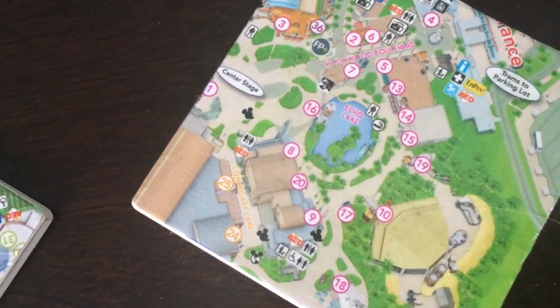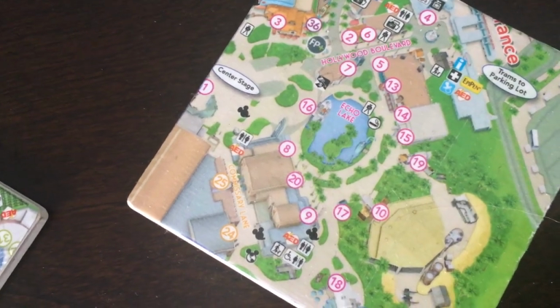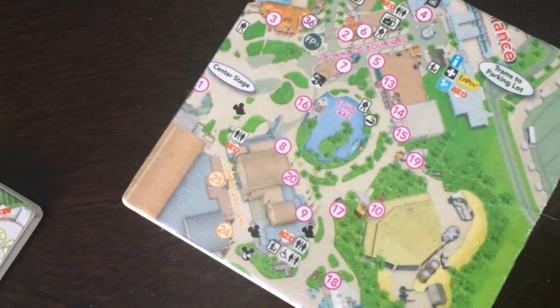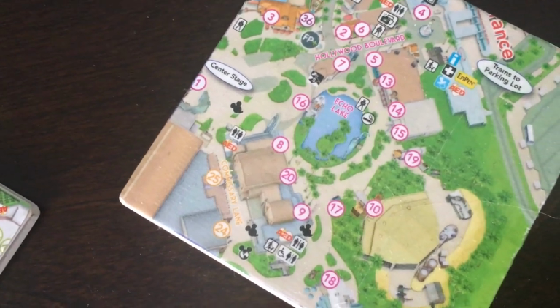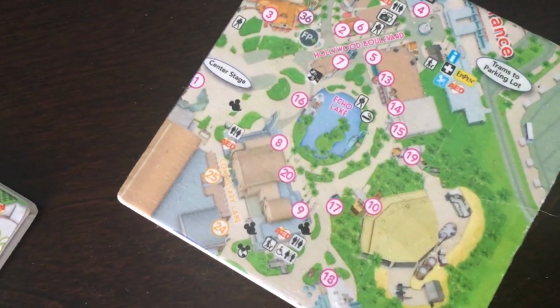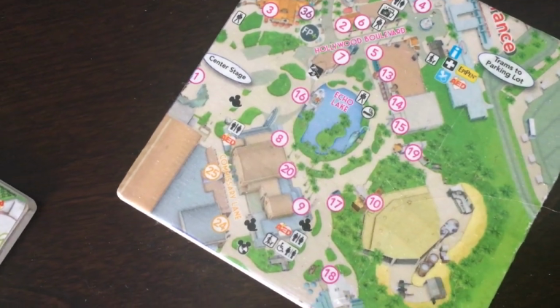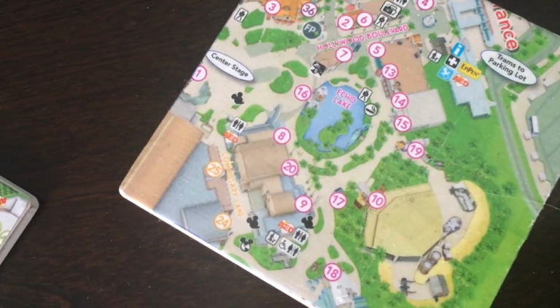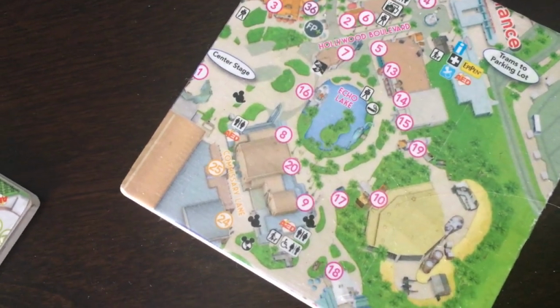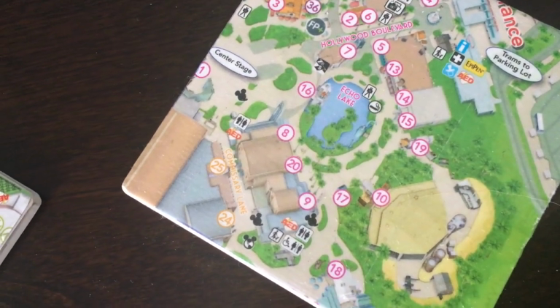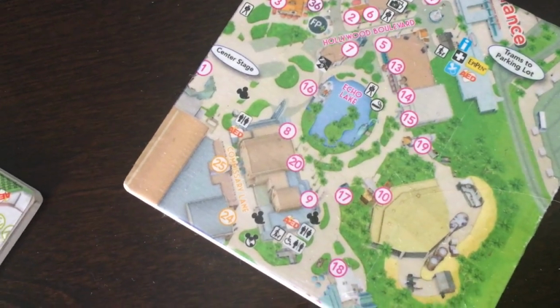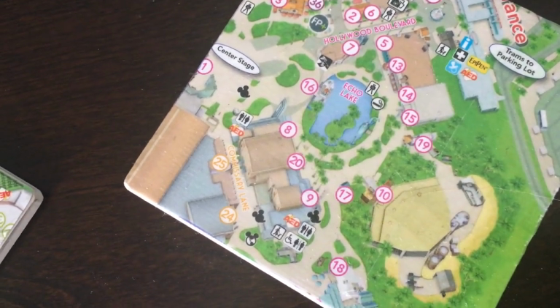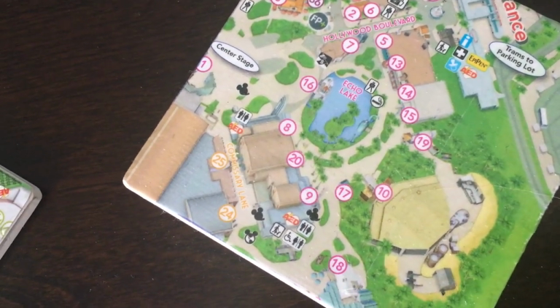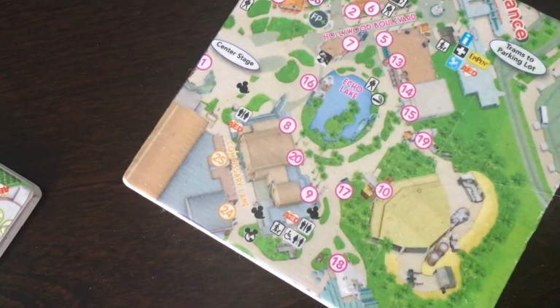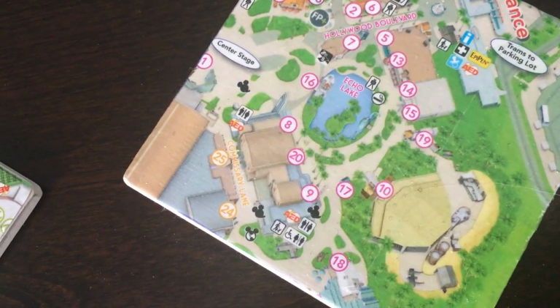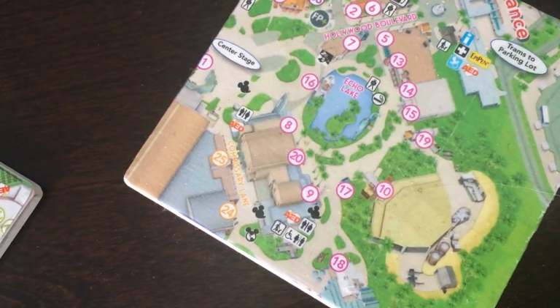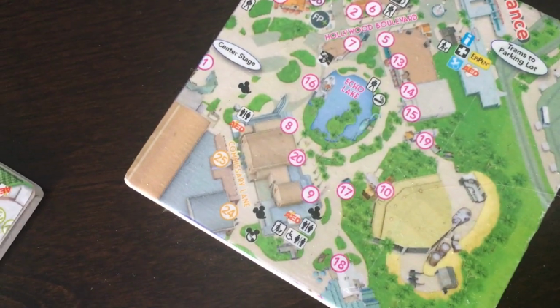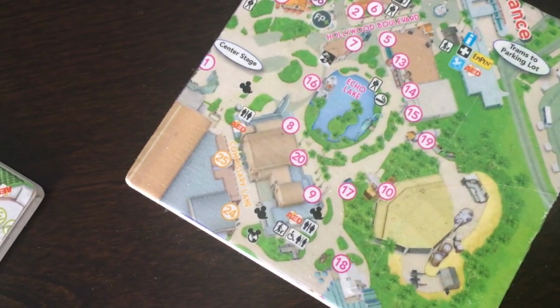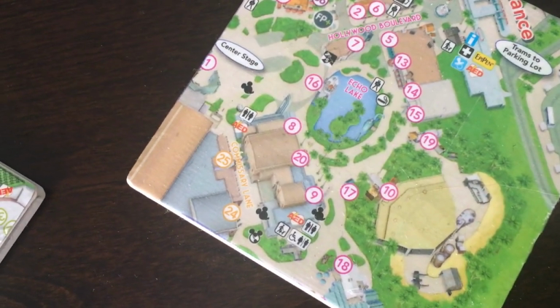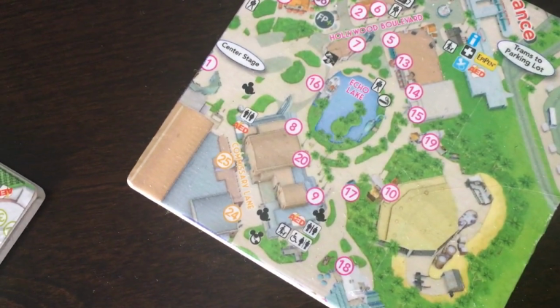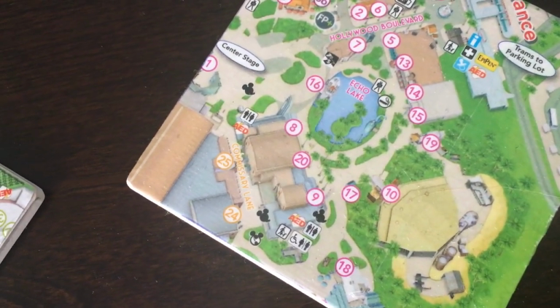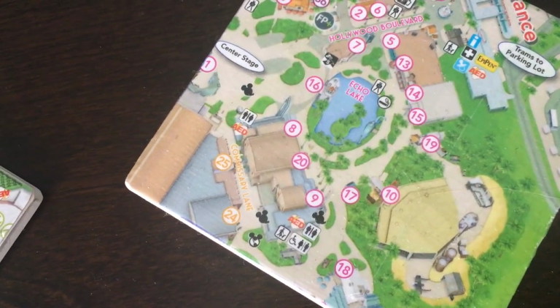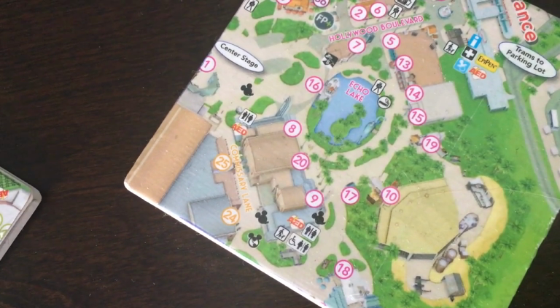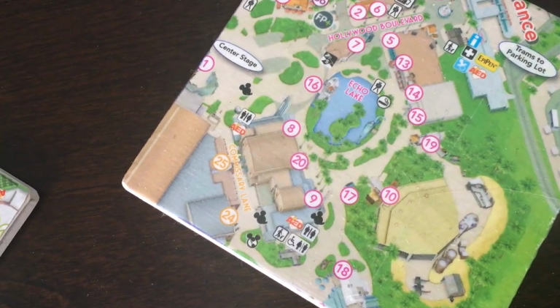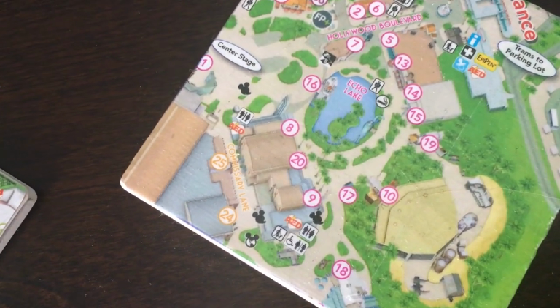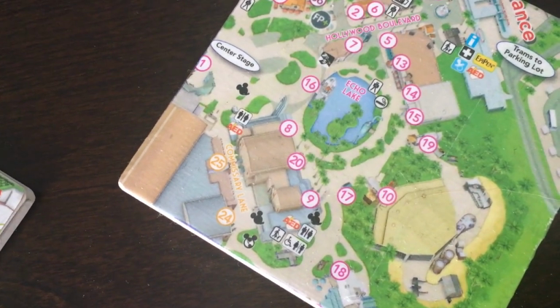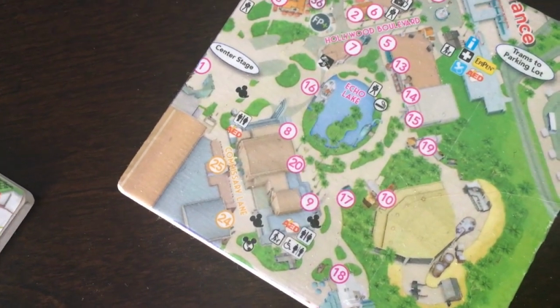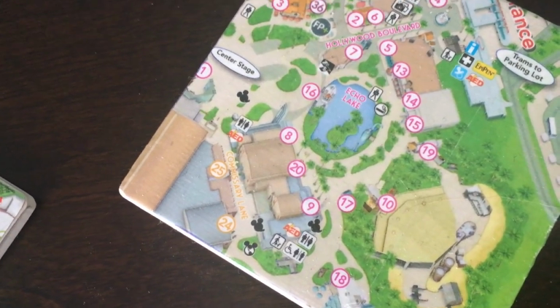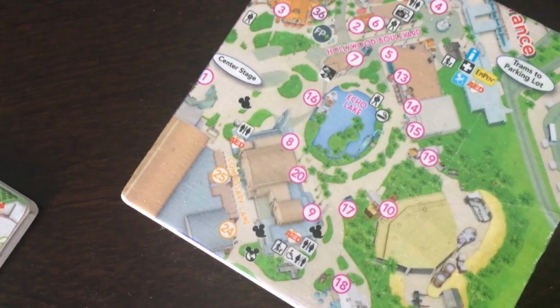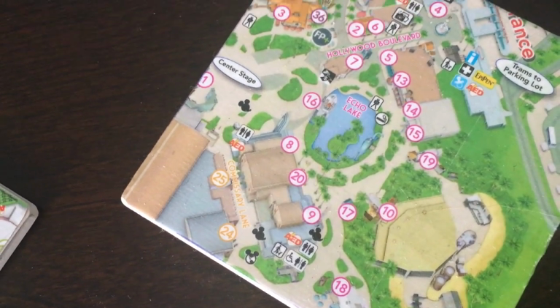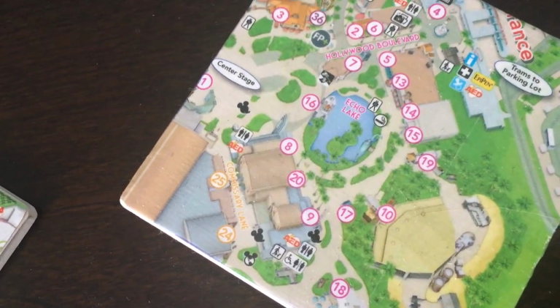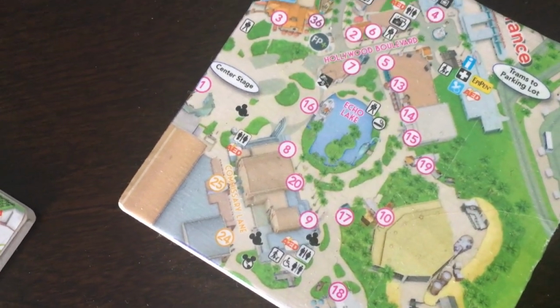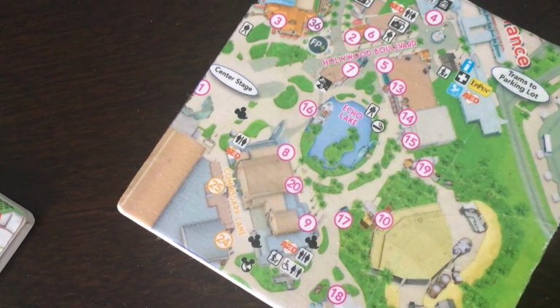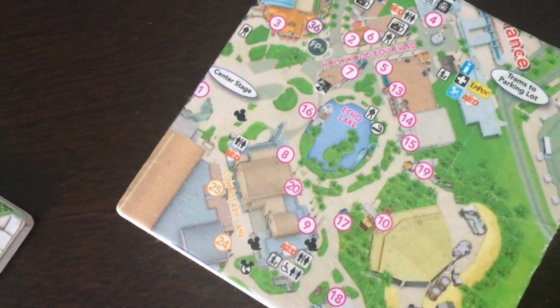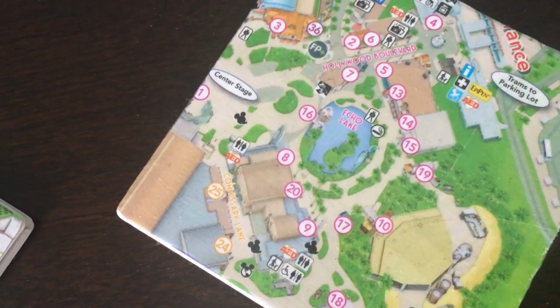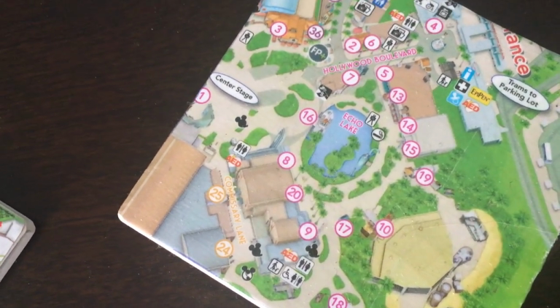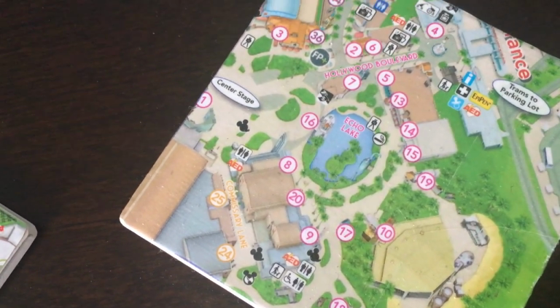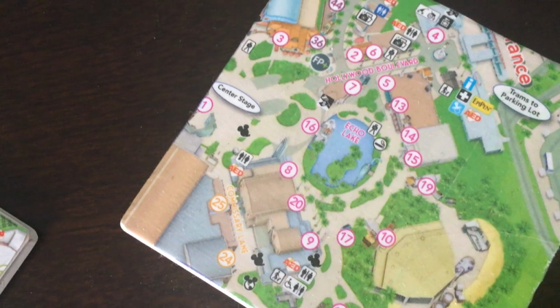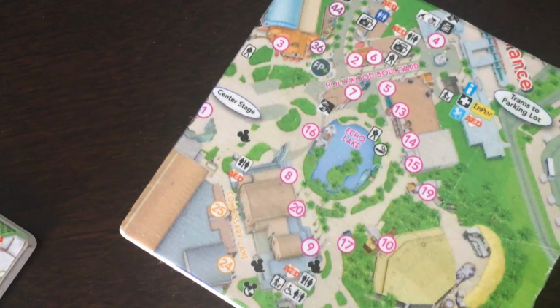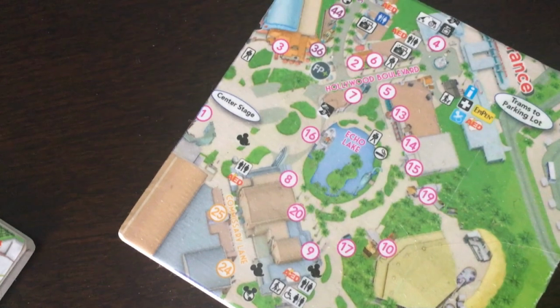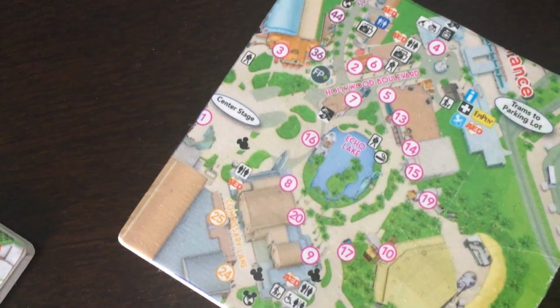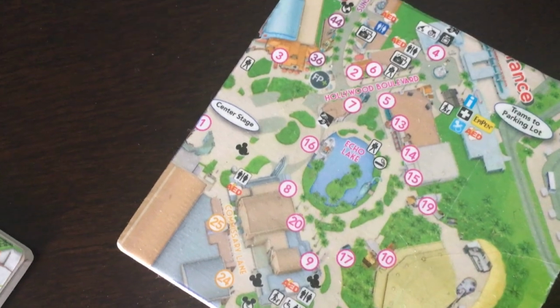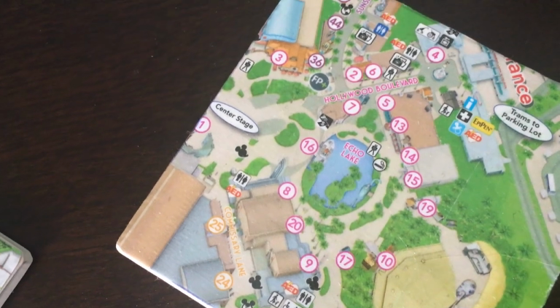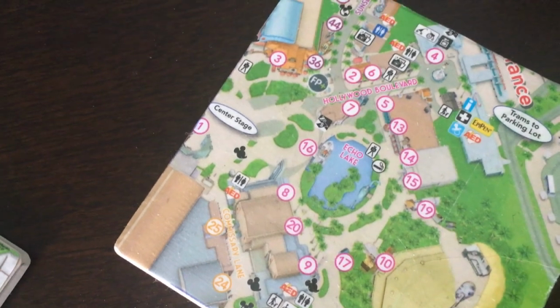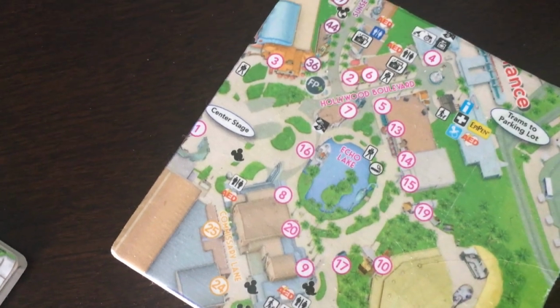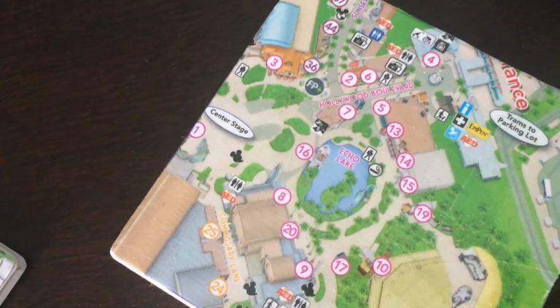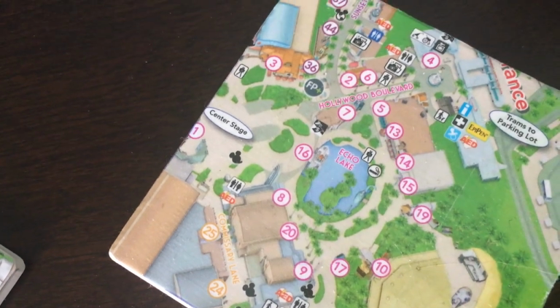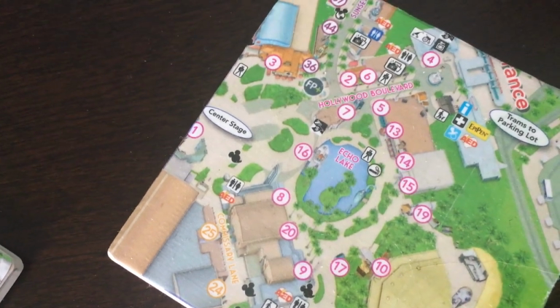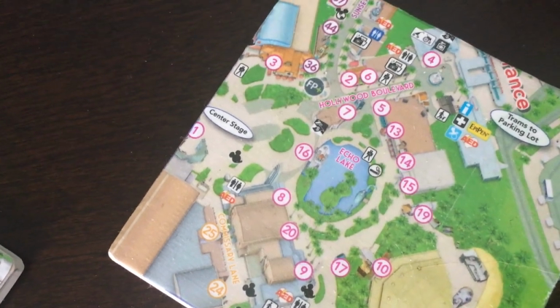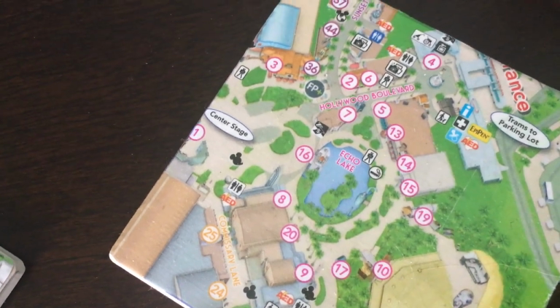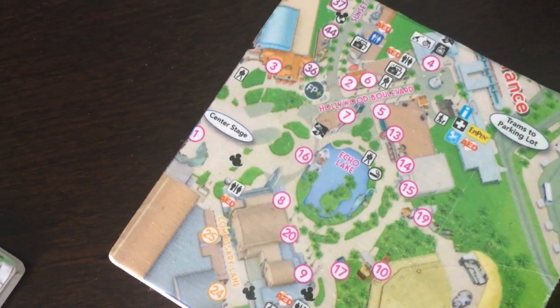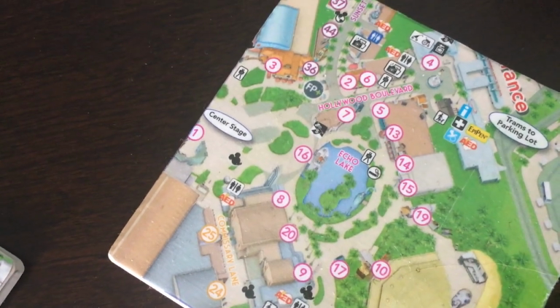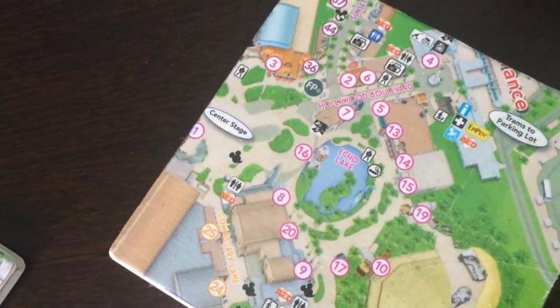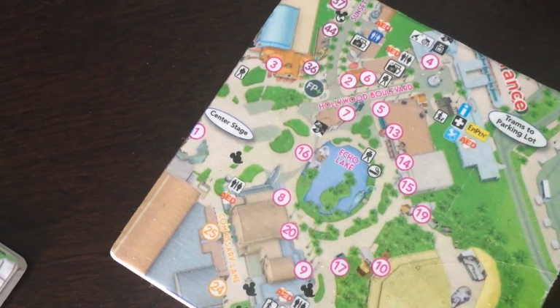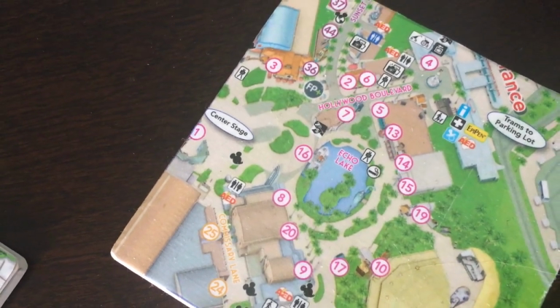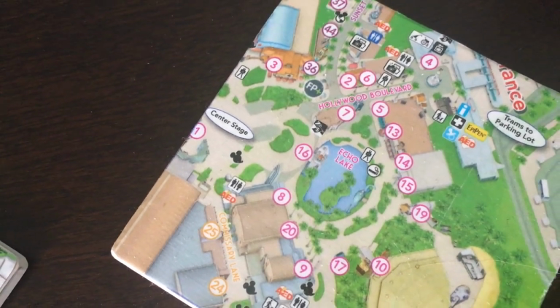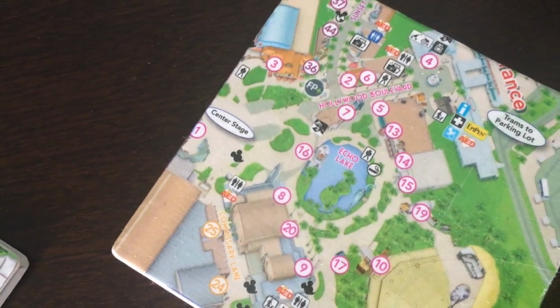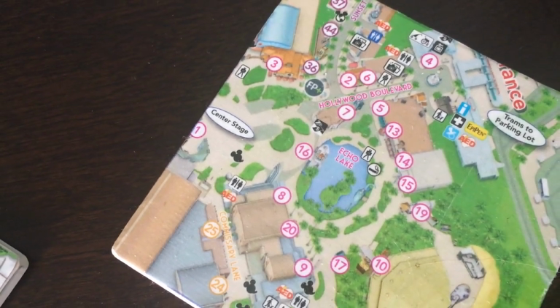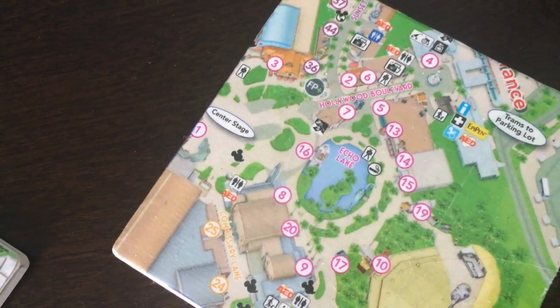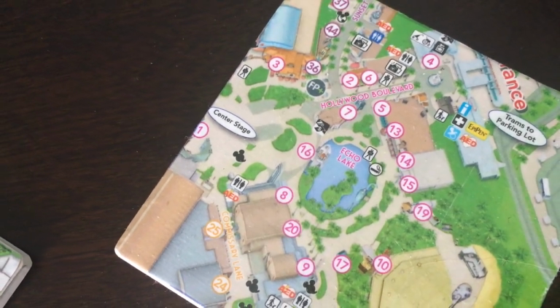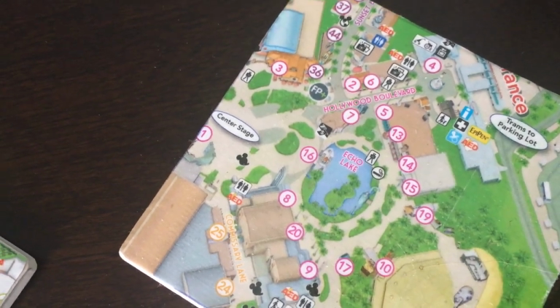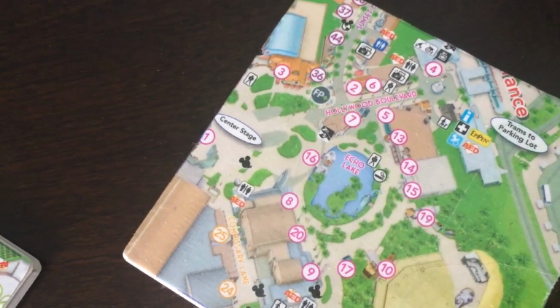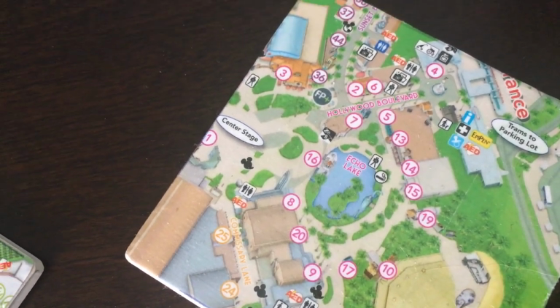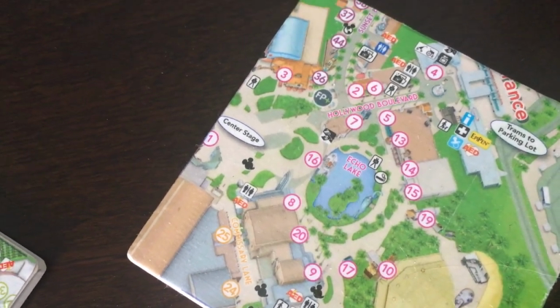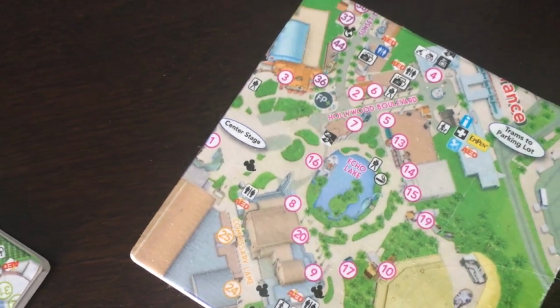It's just a fun project and a way to add Disney into our everyday life. I hope you guys enjoyed this video and I will see you in the next one, bye!